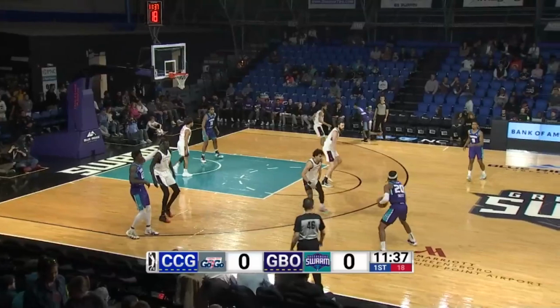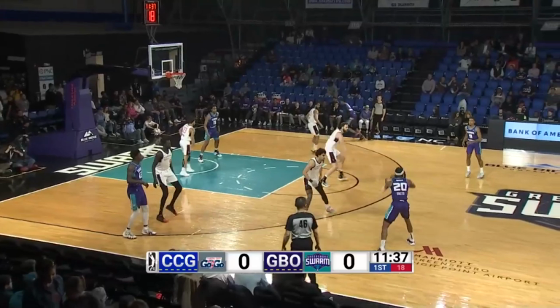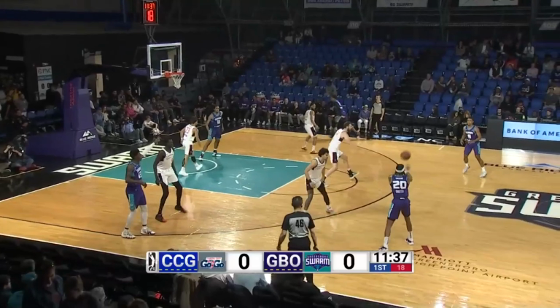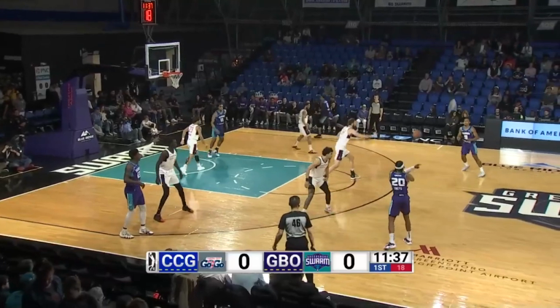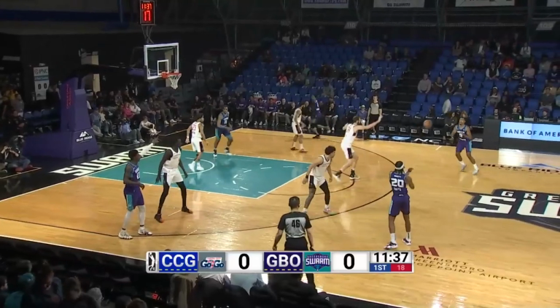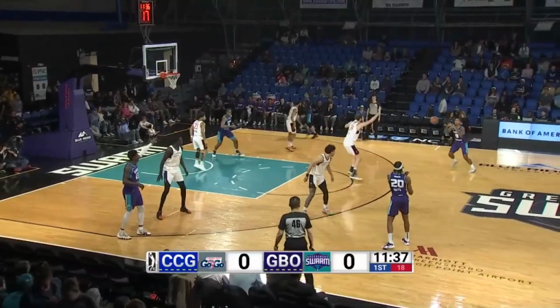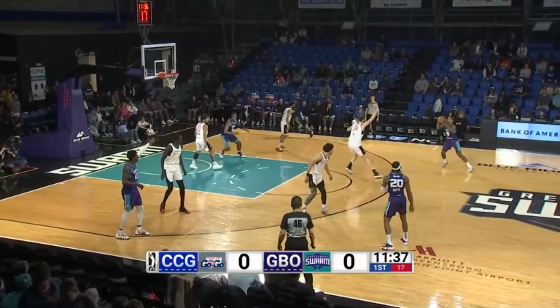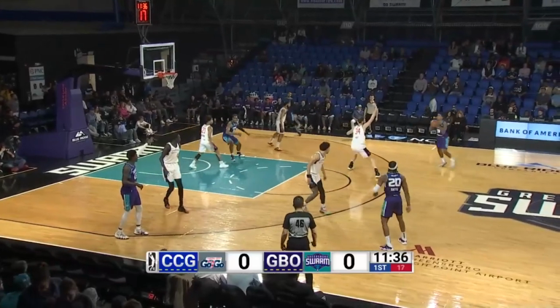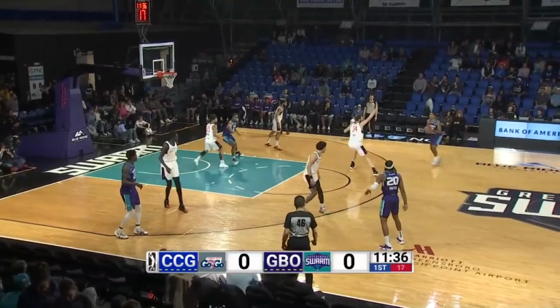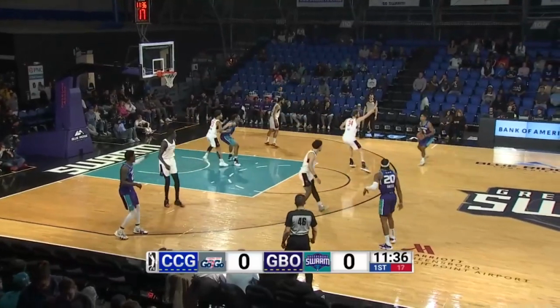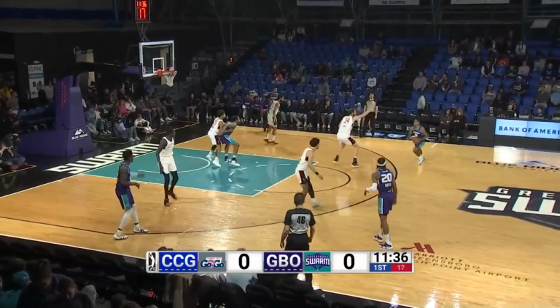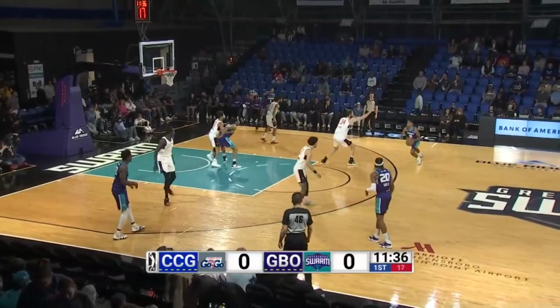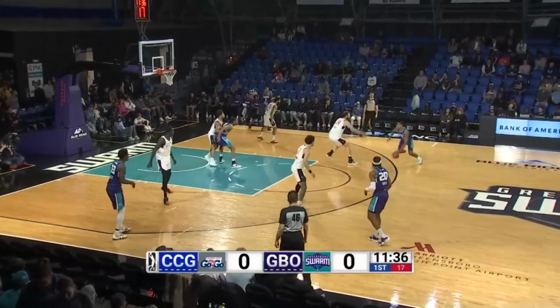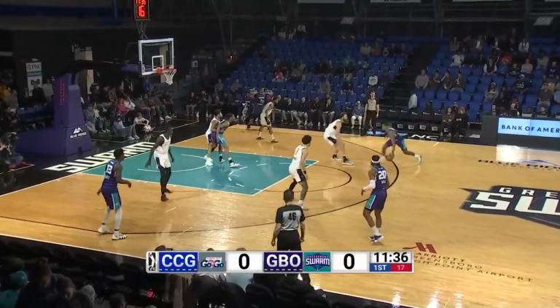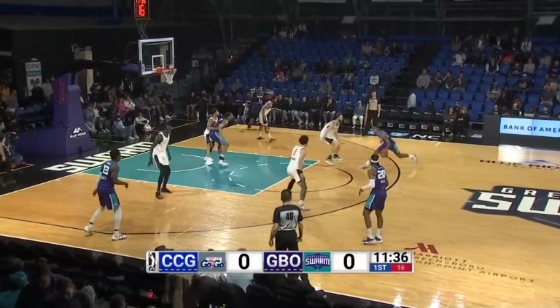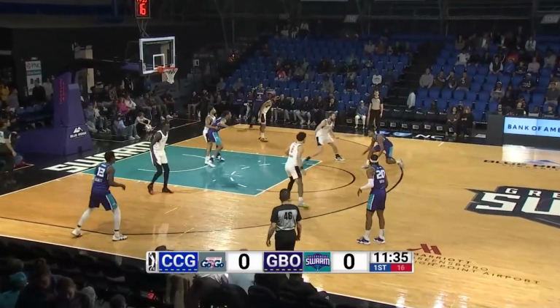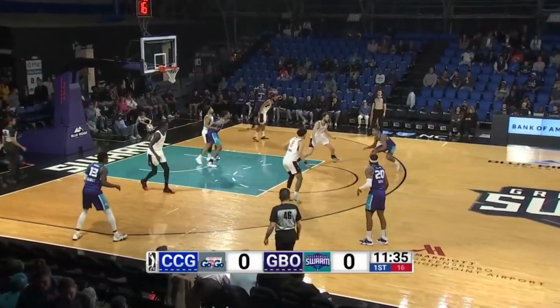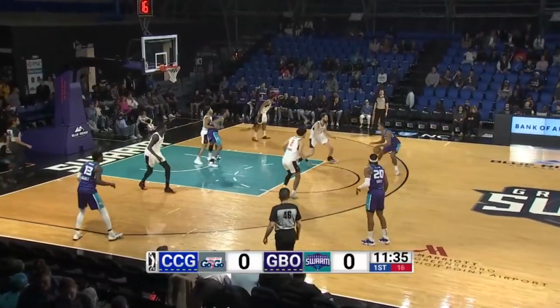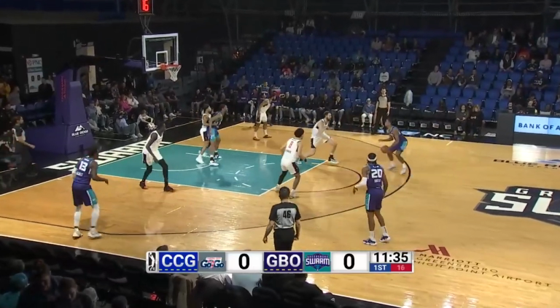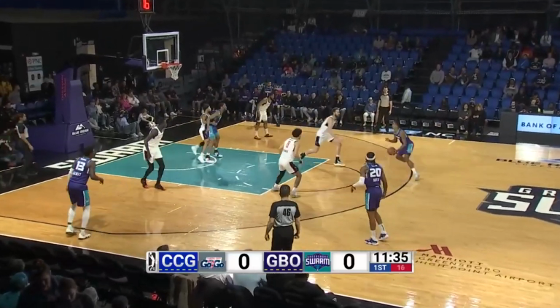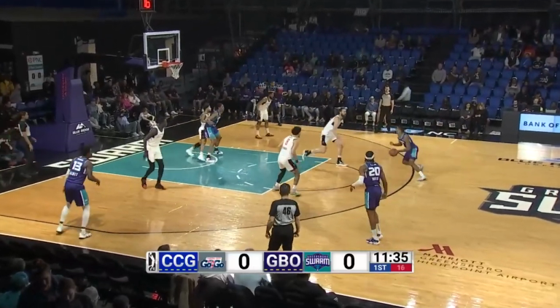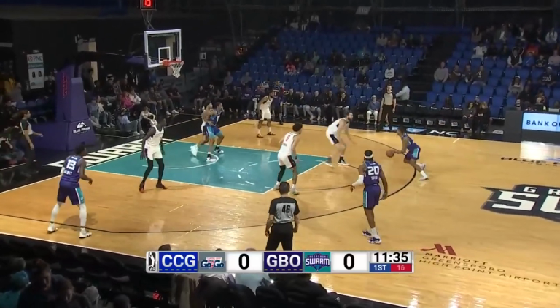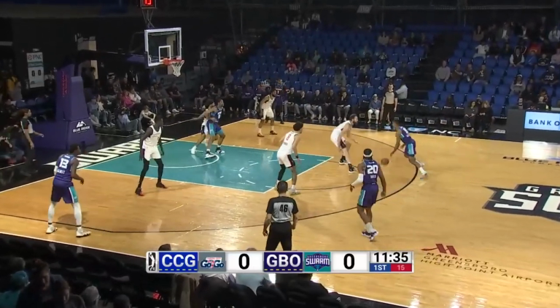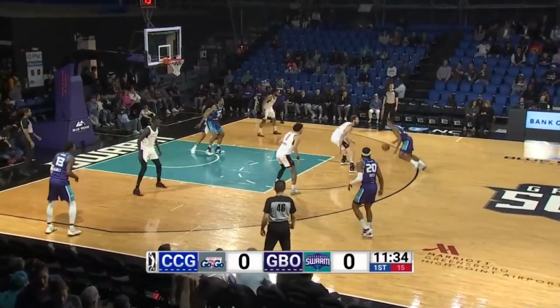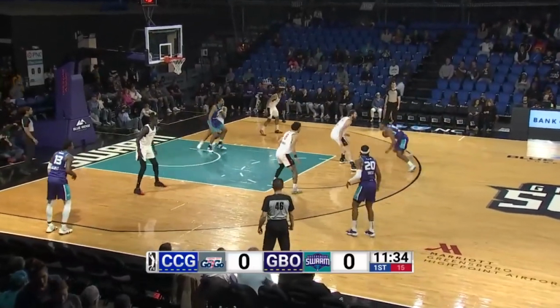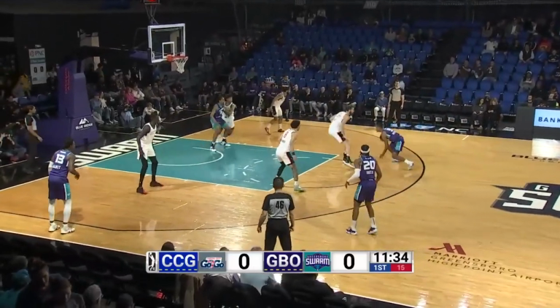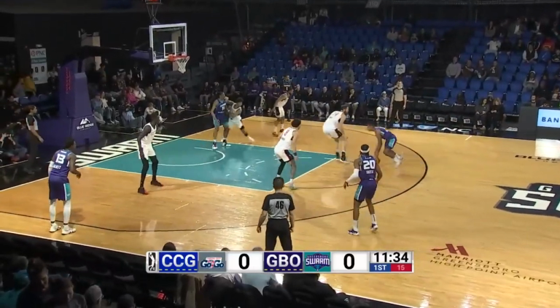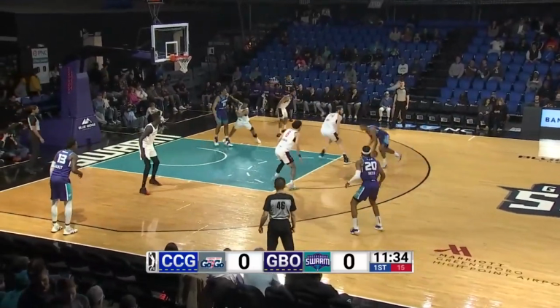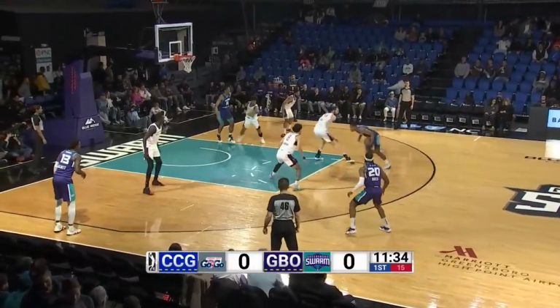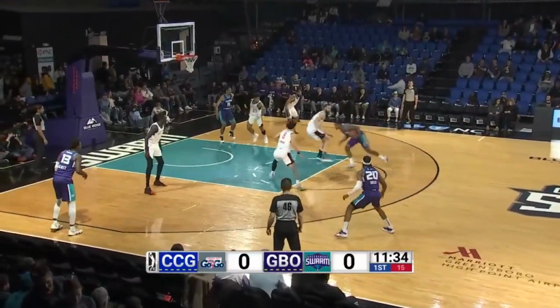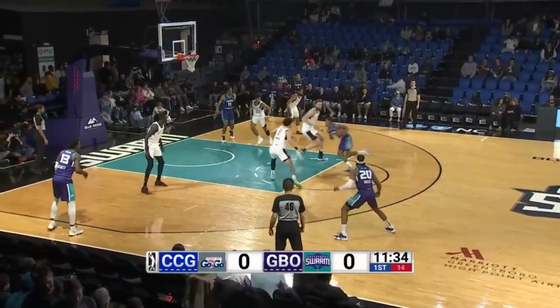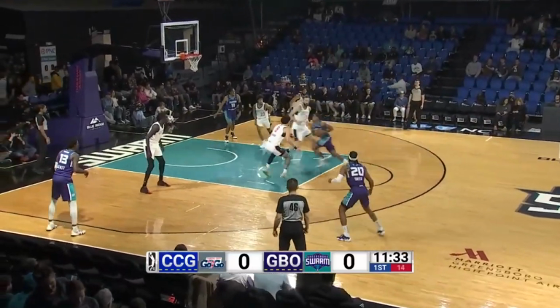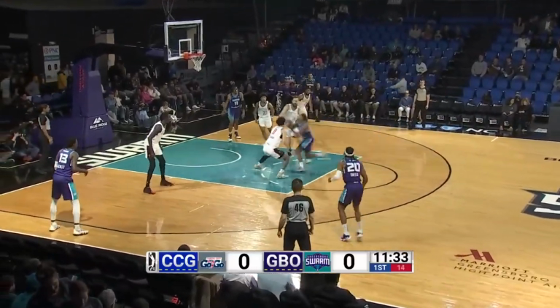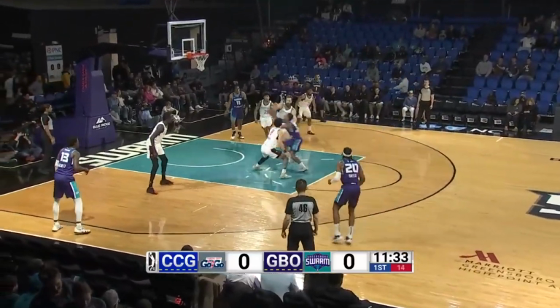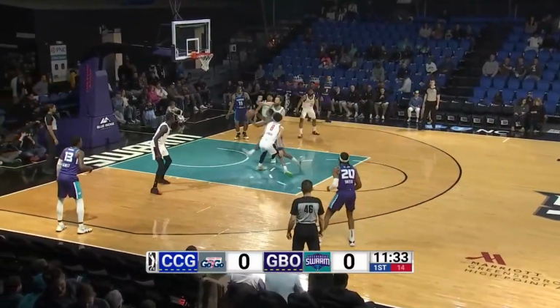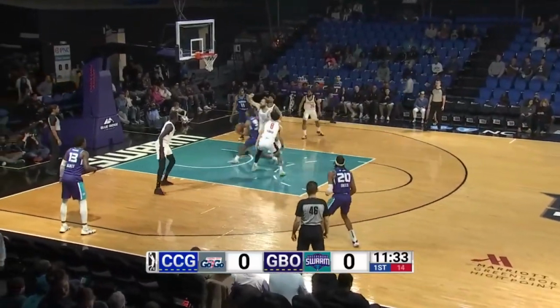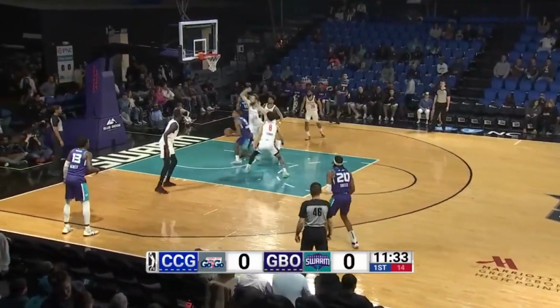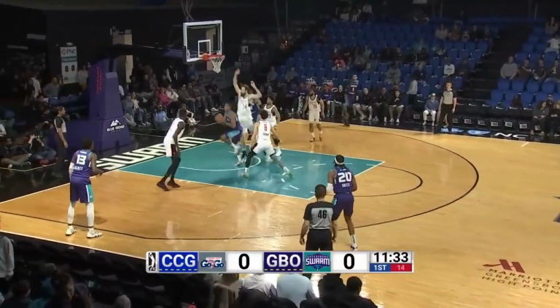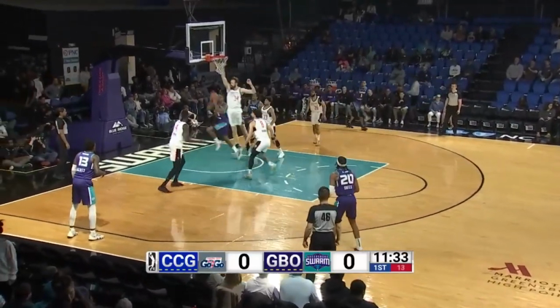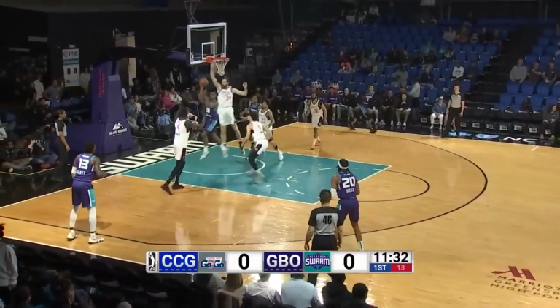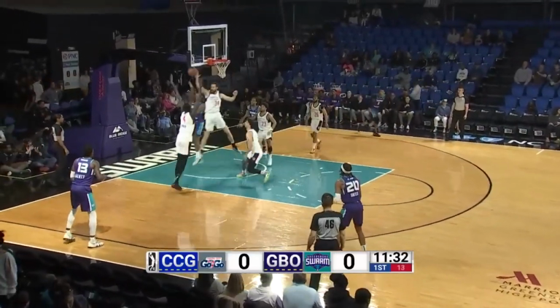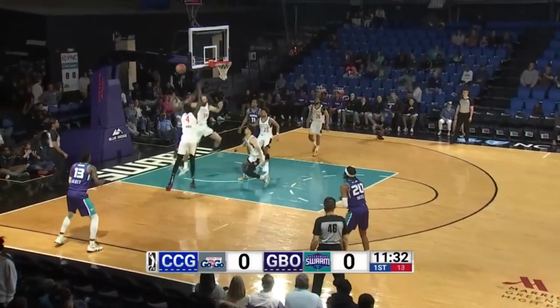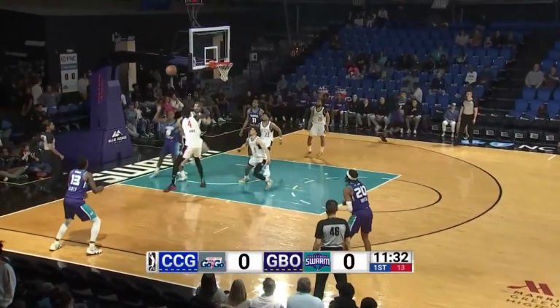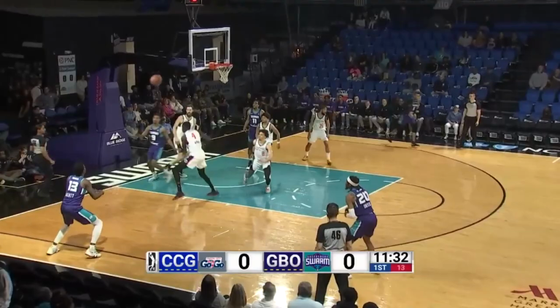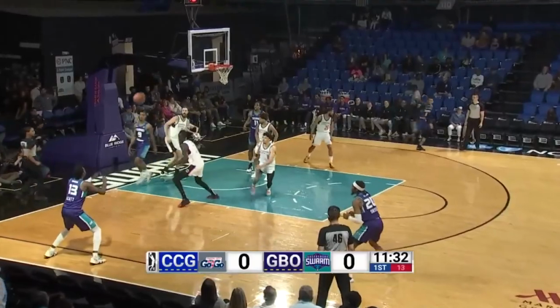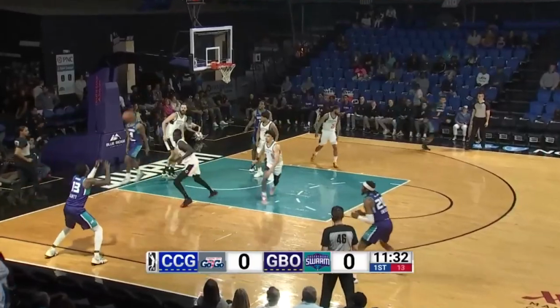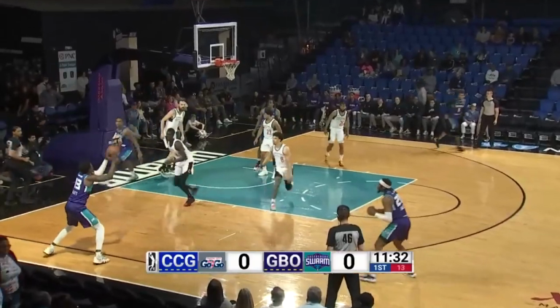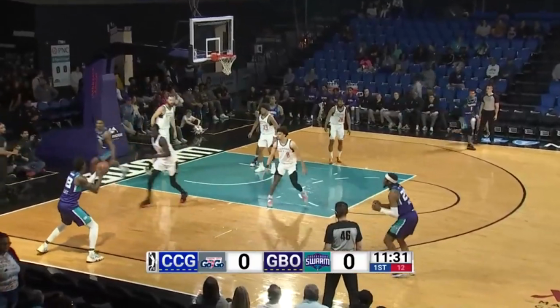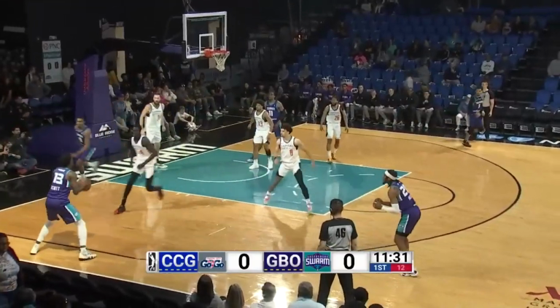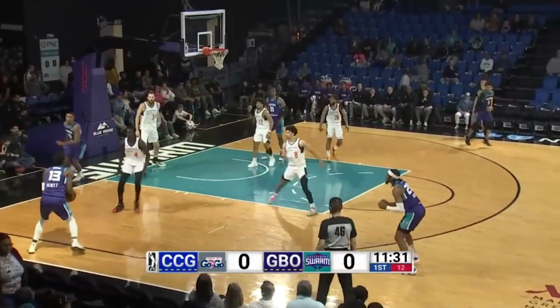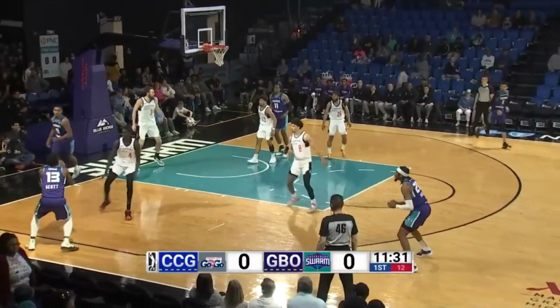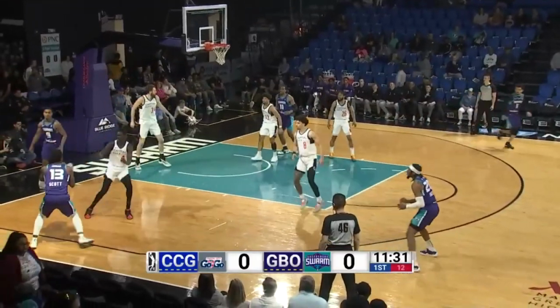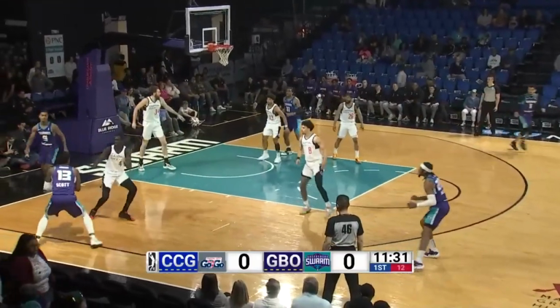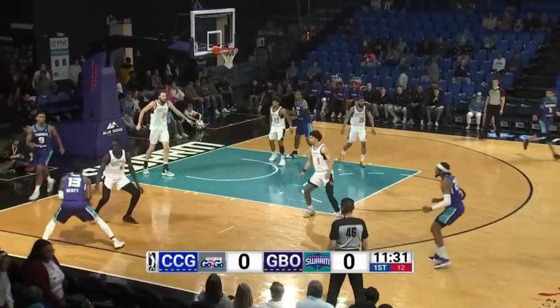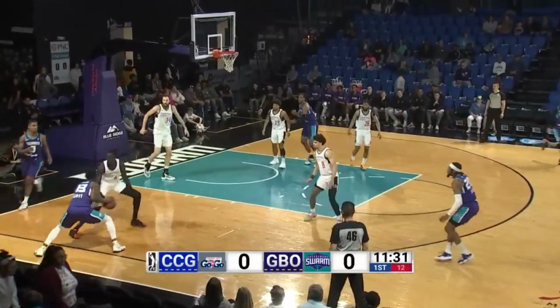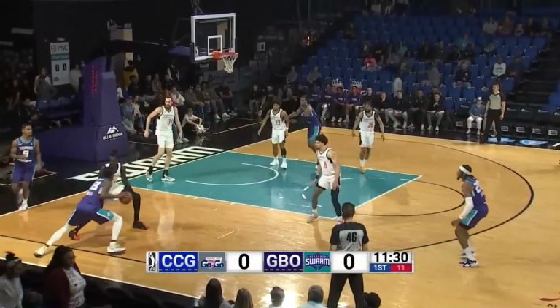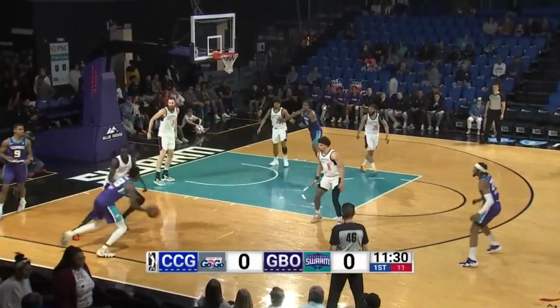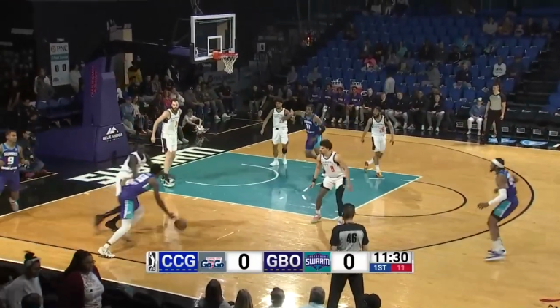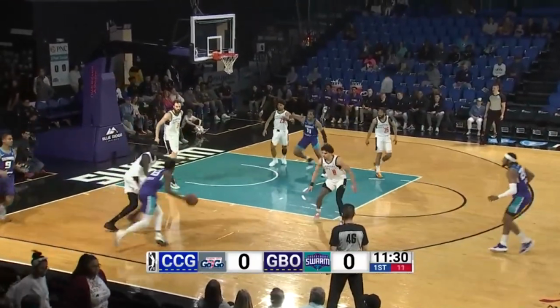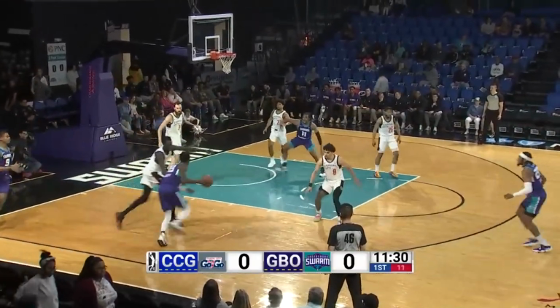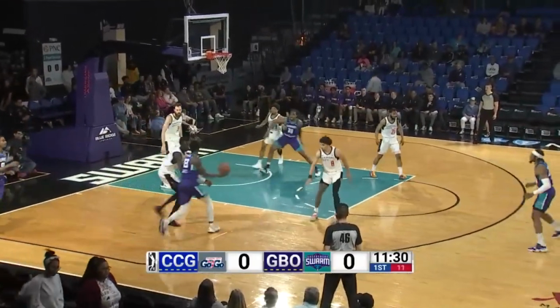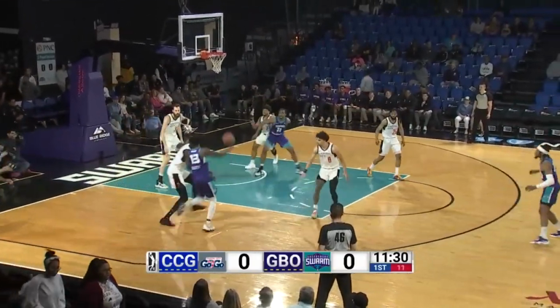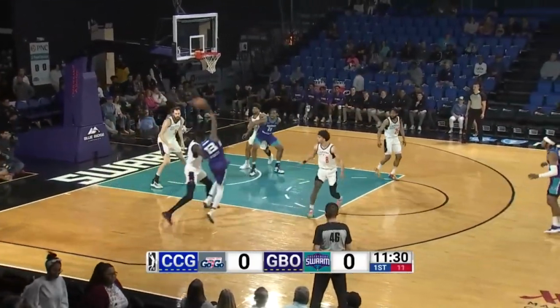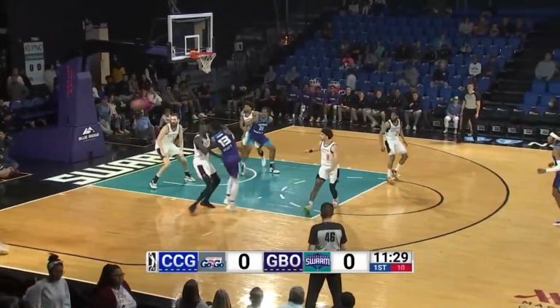Man-to-man defense here in a half-court set by the Go-Go. Maladon at the top of the key, dancing on the dribble, drives inside, hangs in the air, plays it left wing in the corner to Trev Scott.